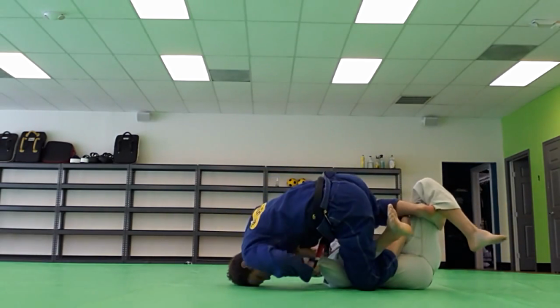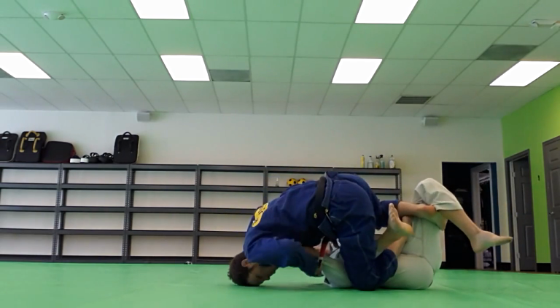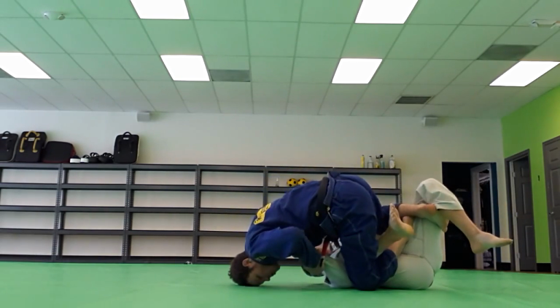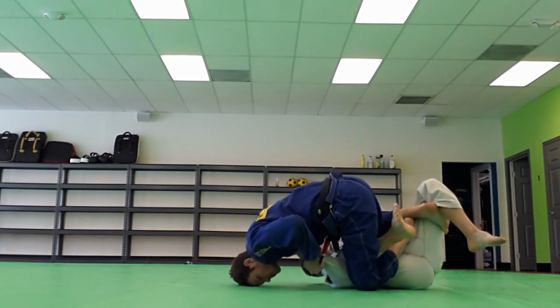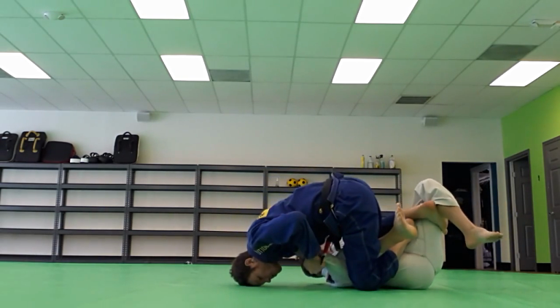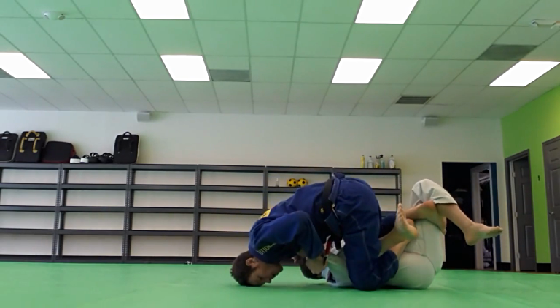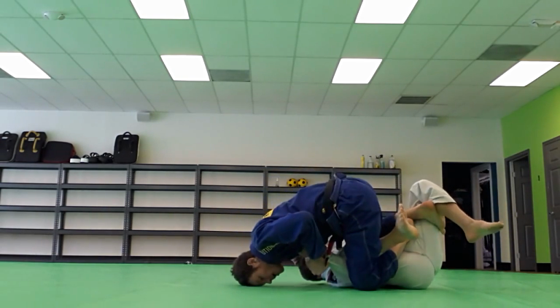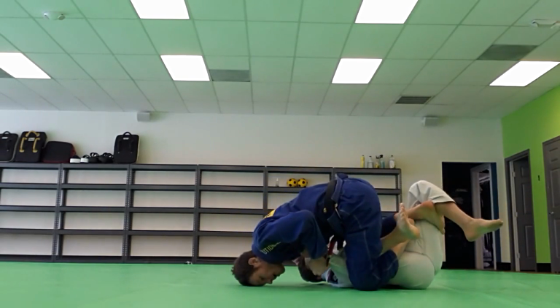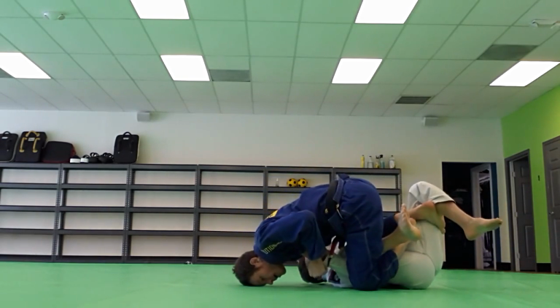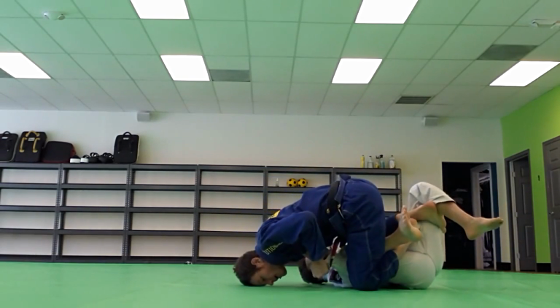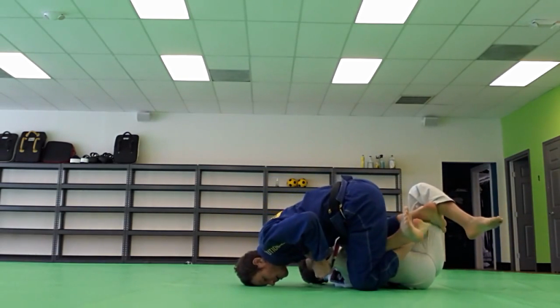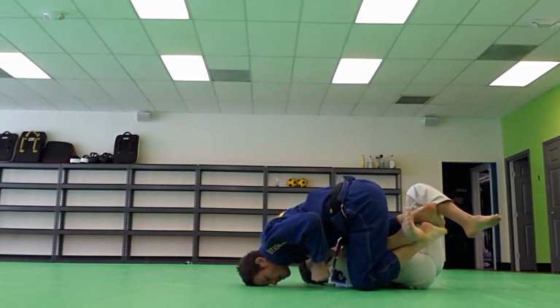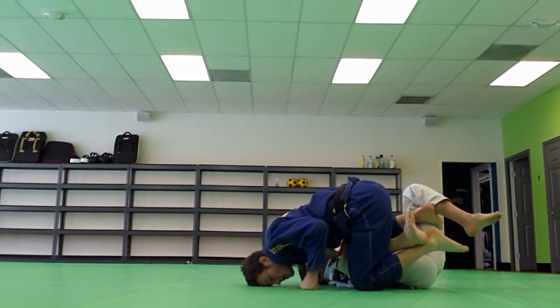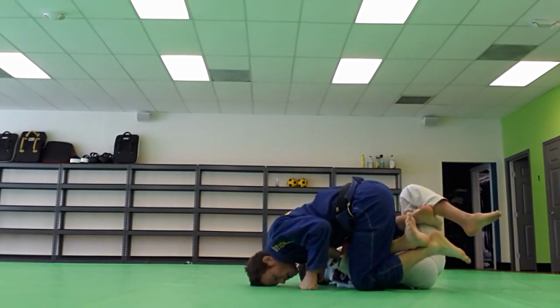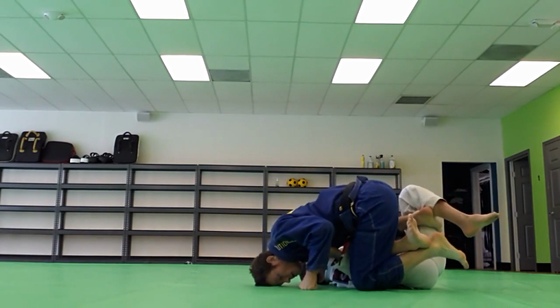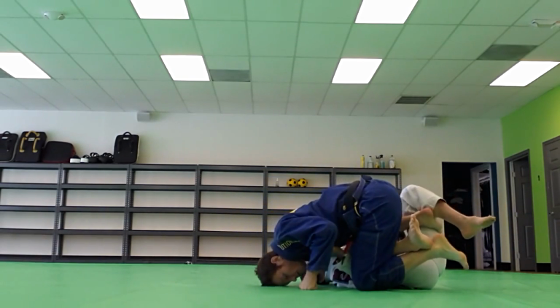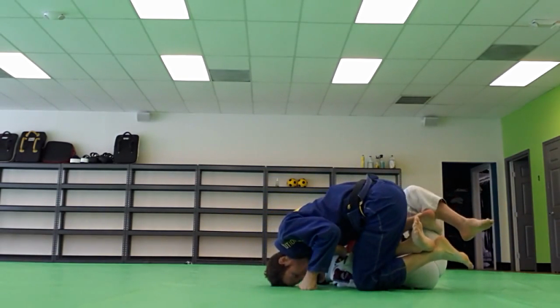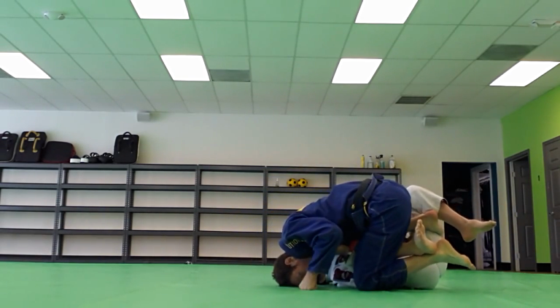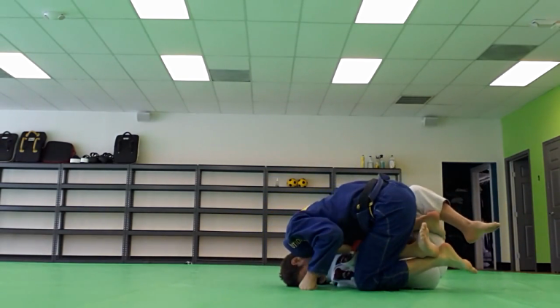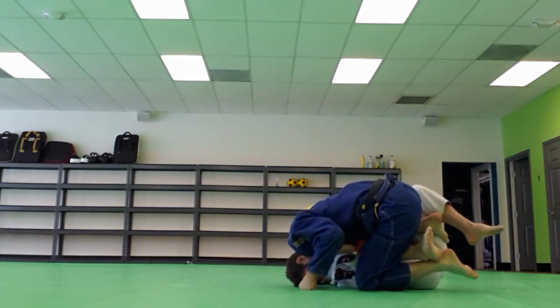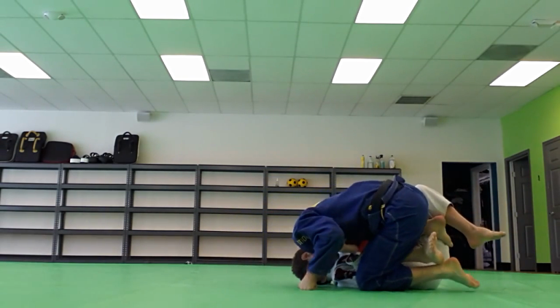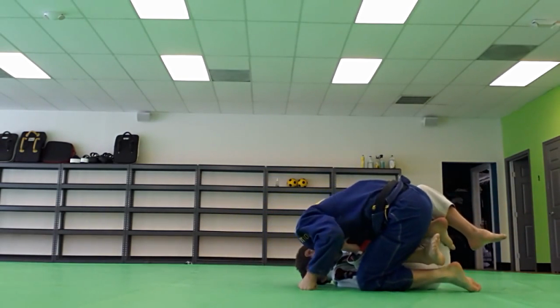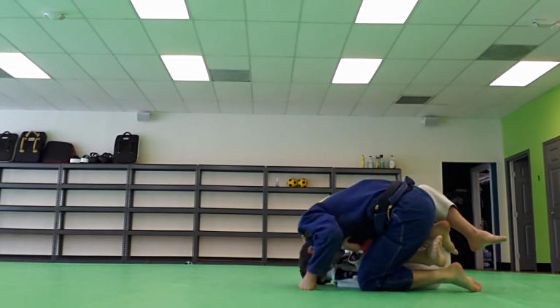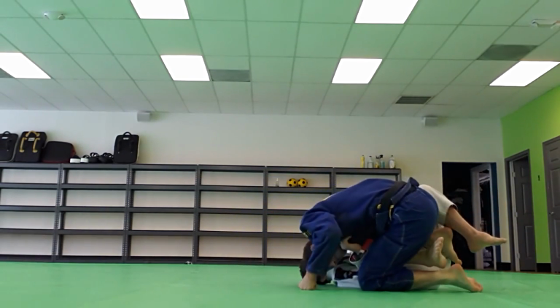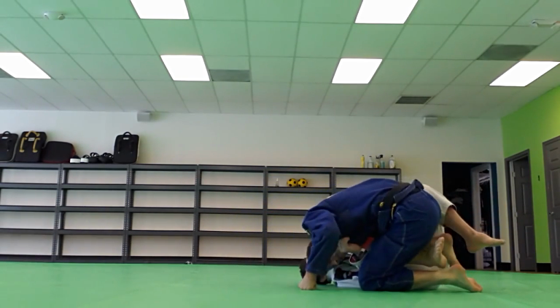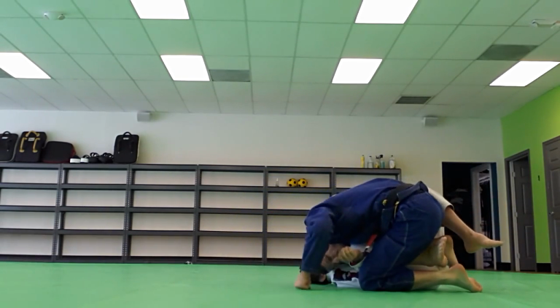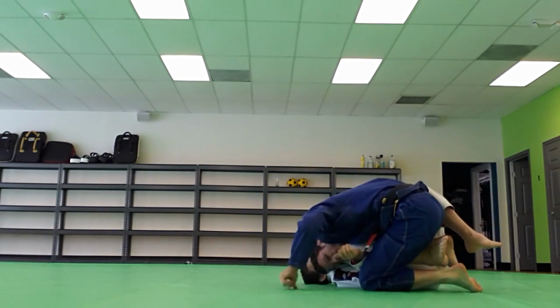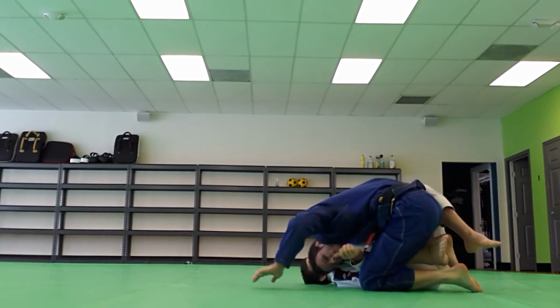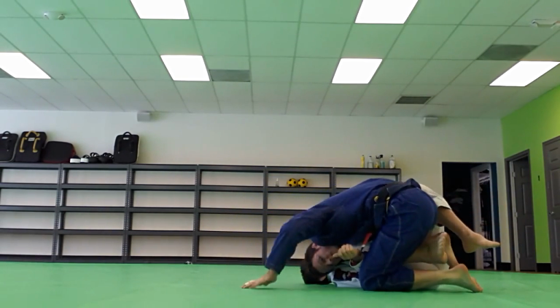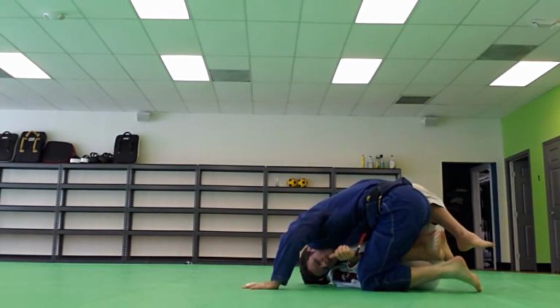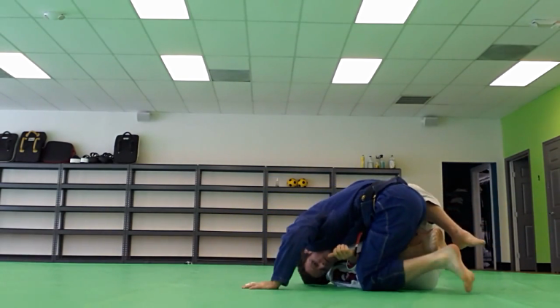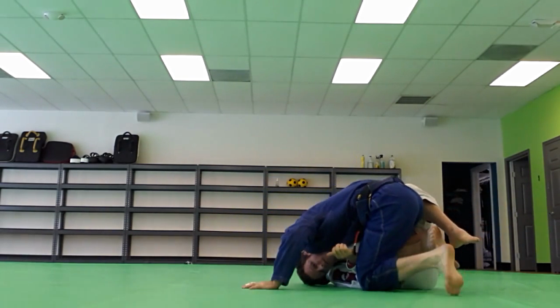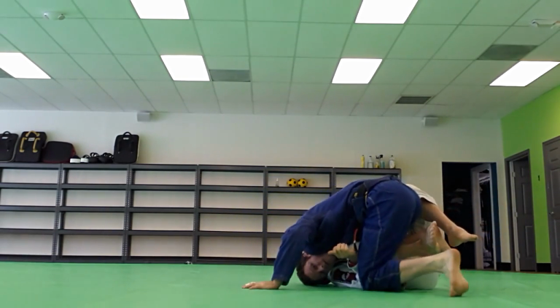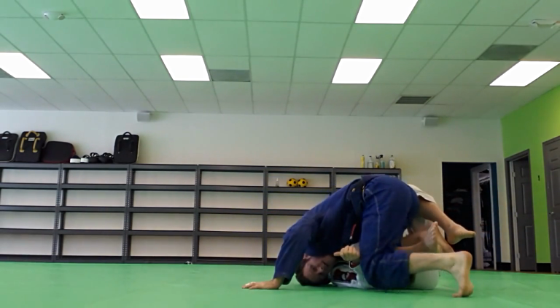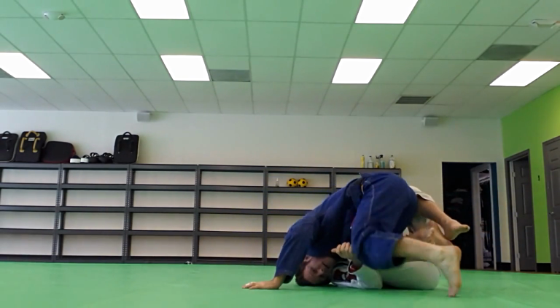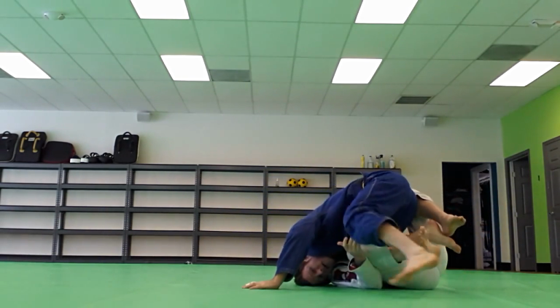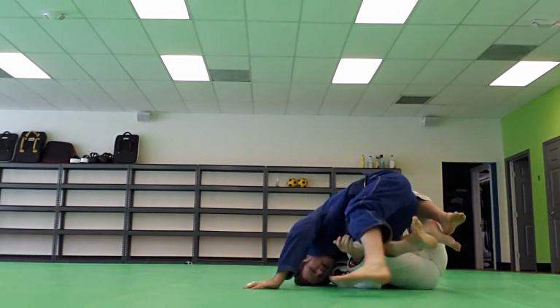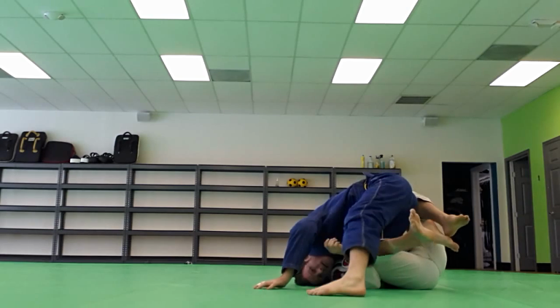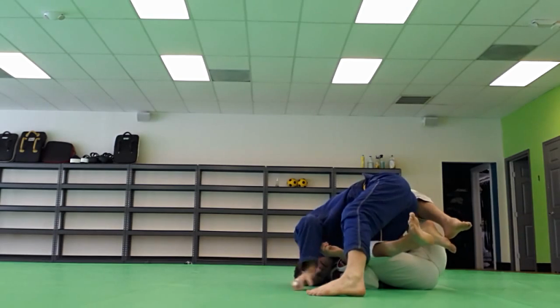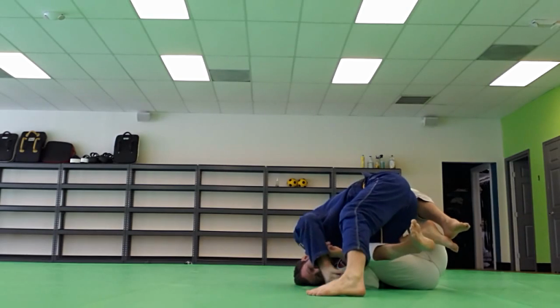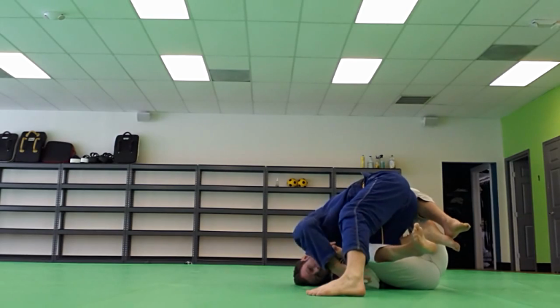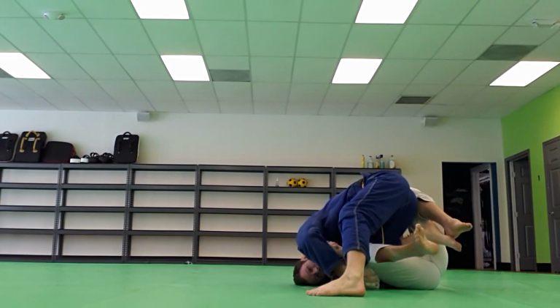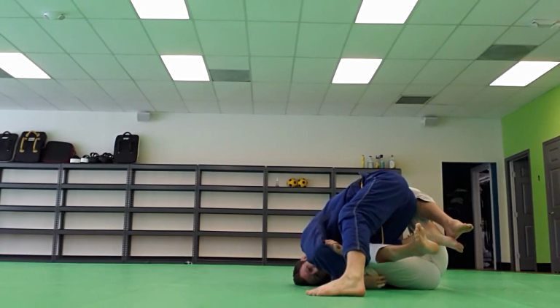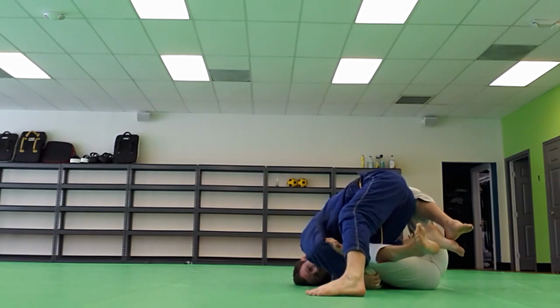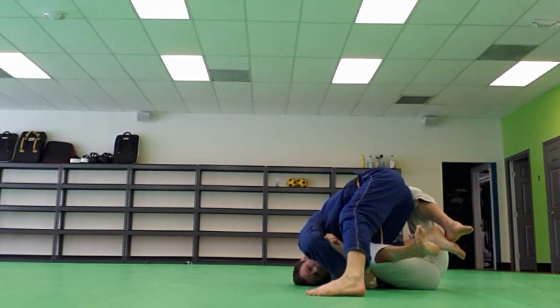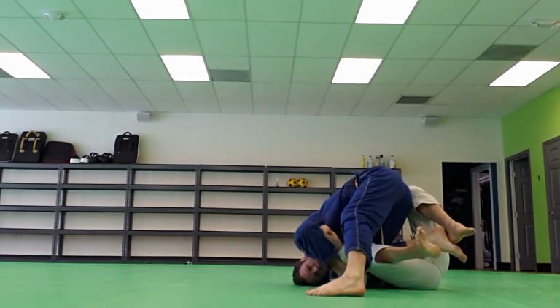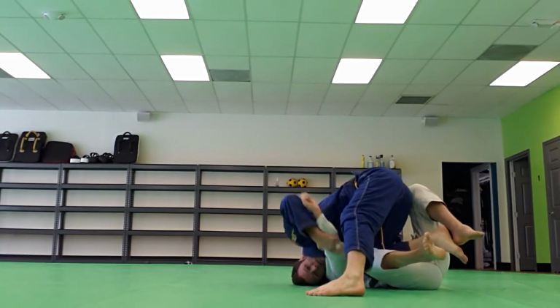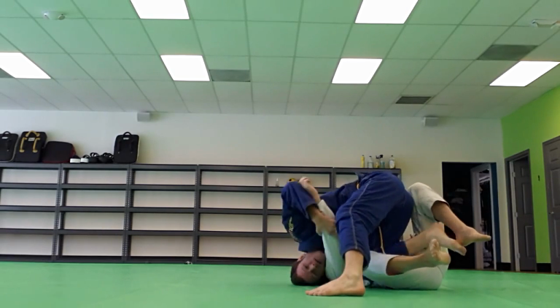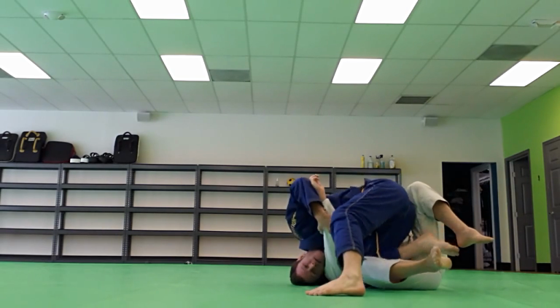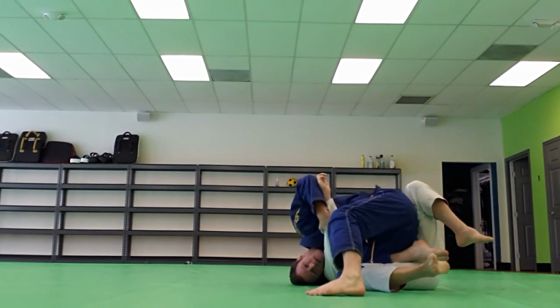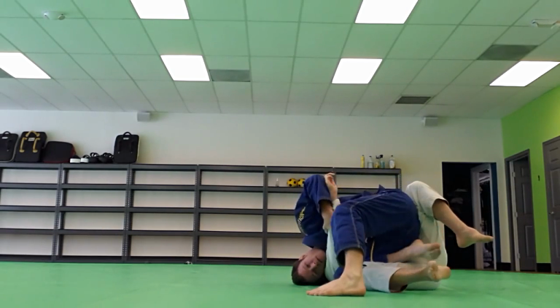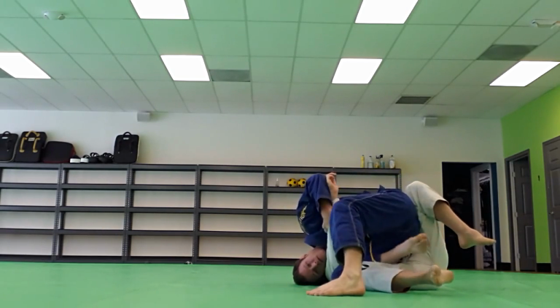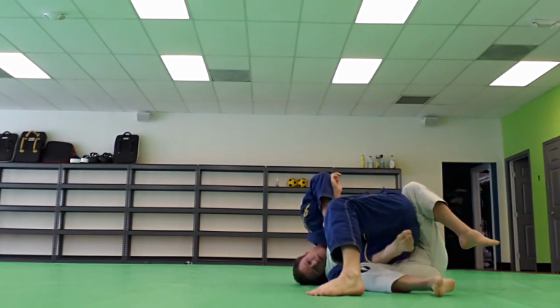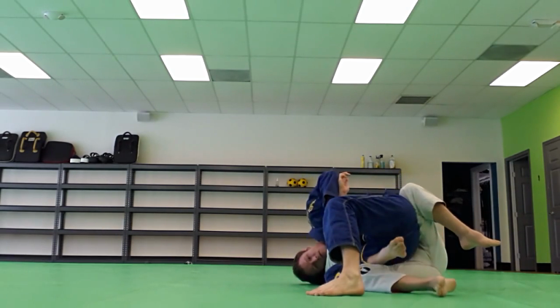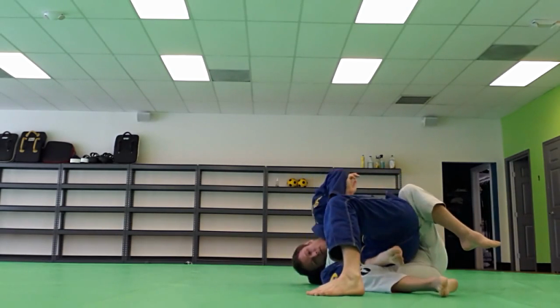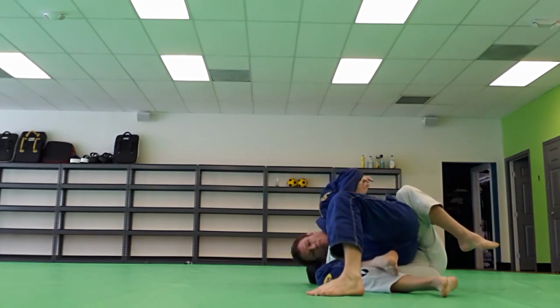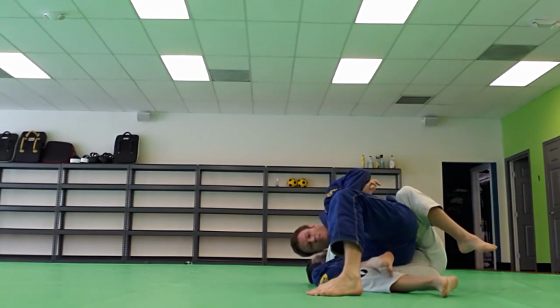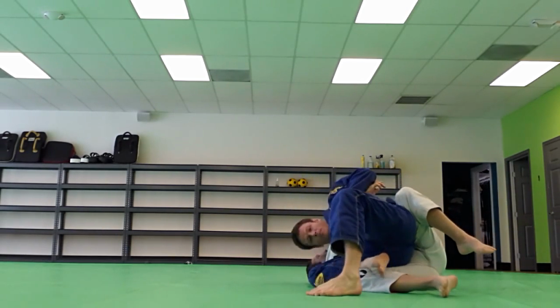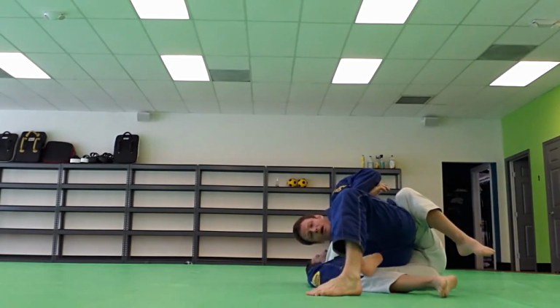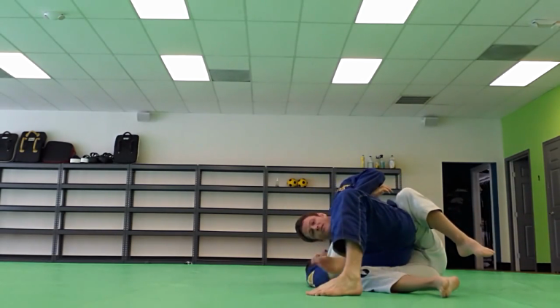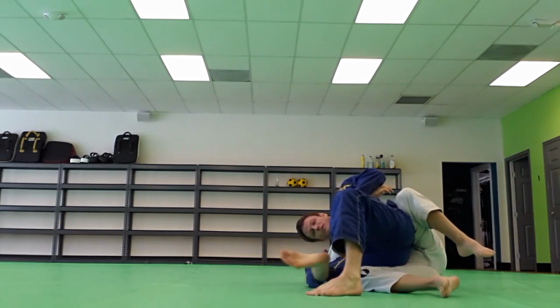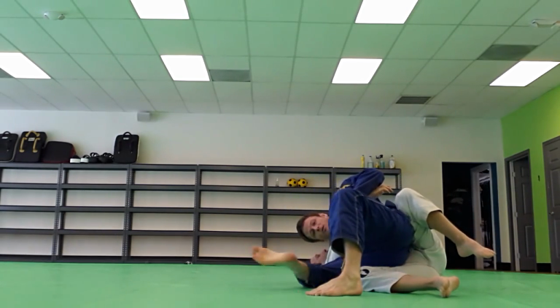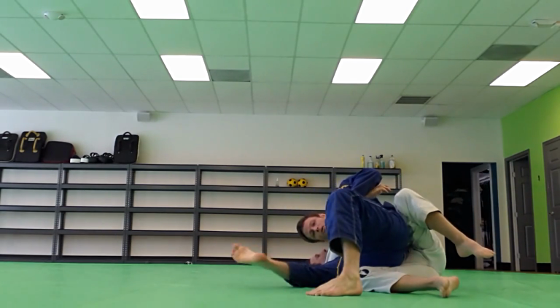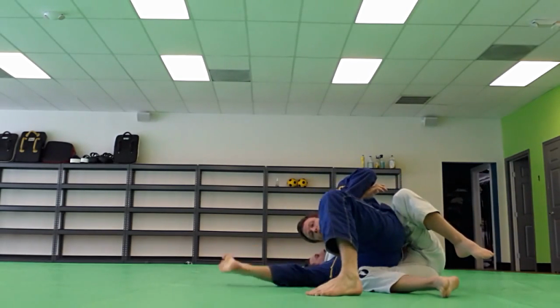Post on my head, come up on top, fight for the underhook. Pass the guard.